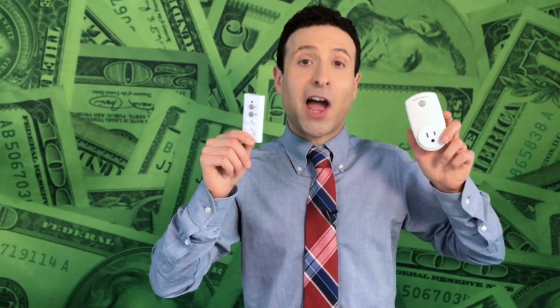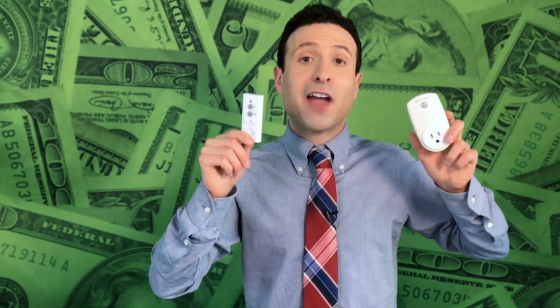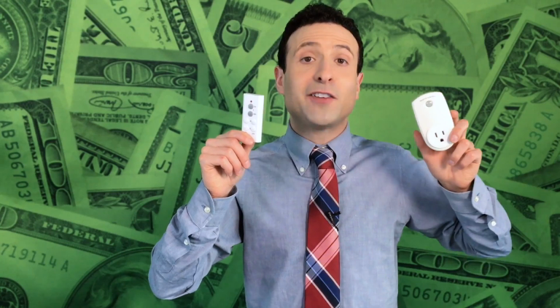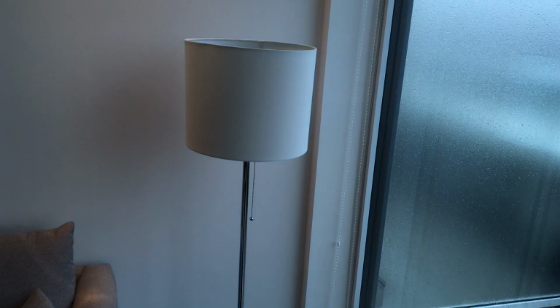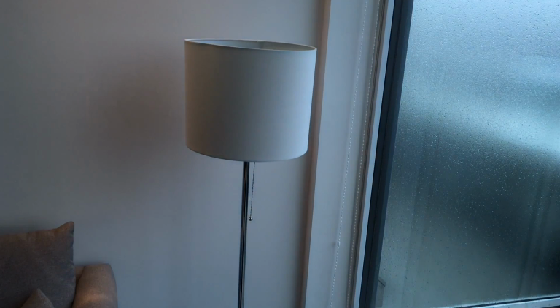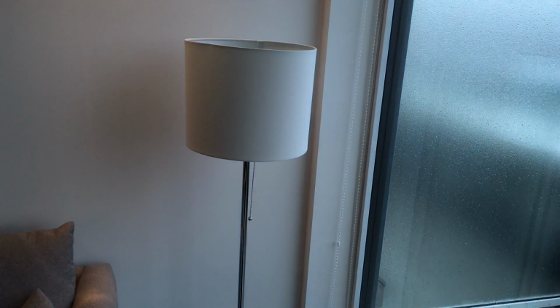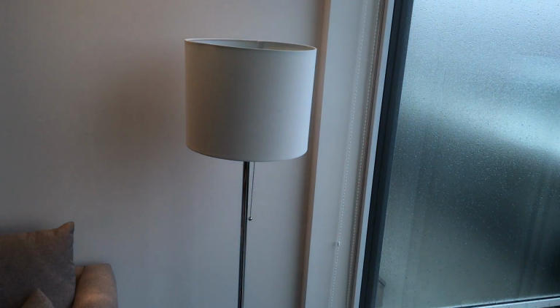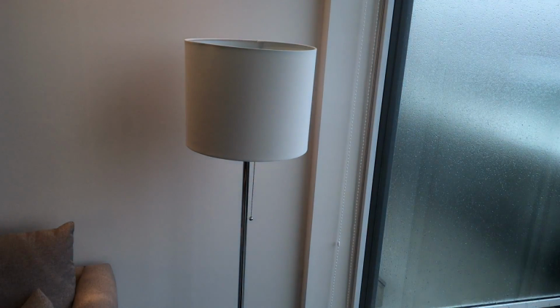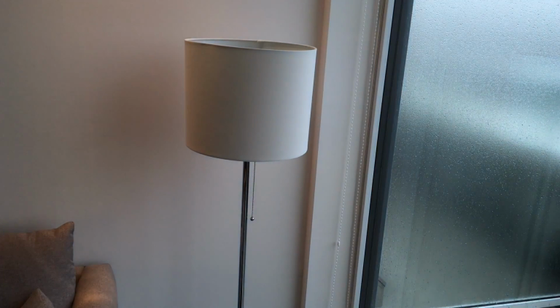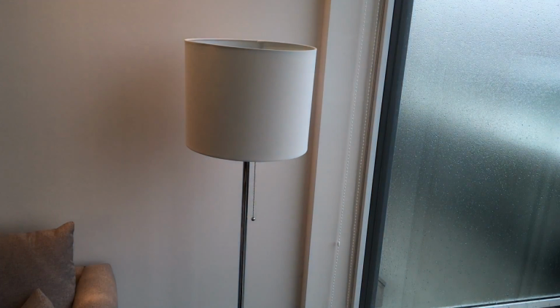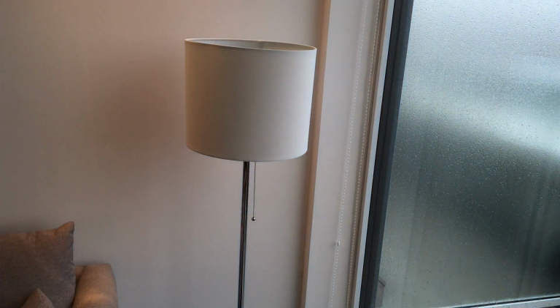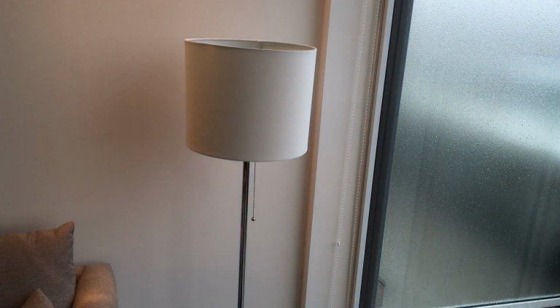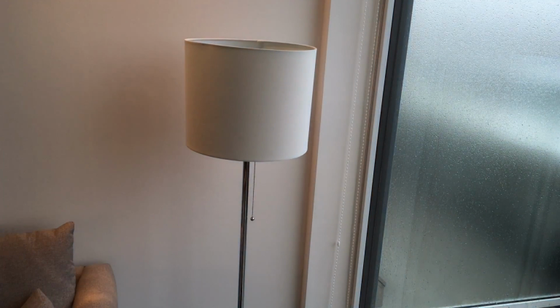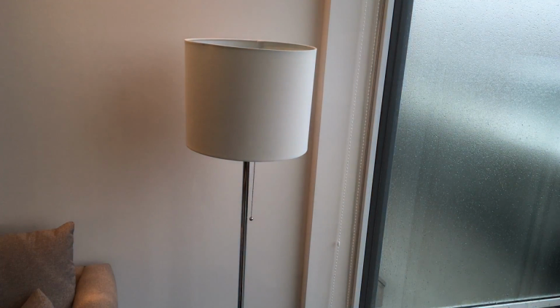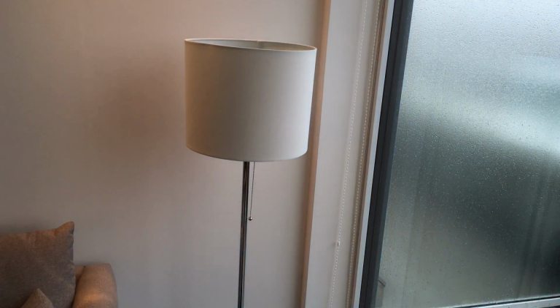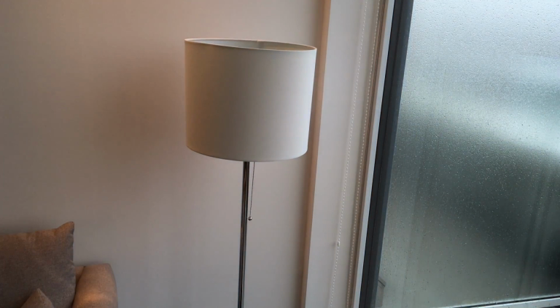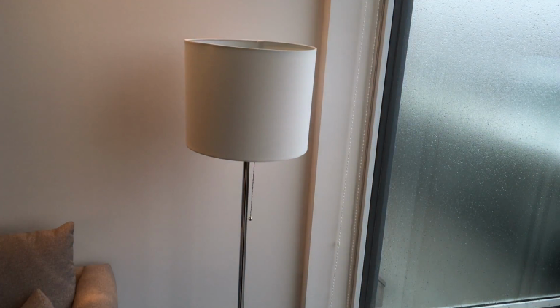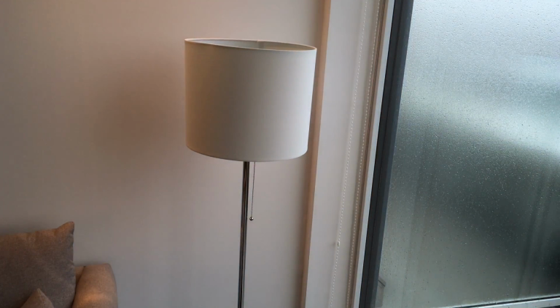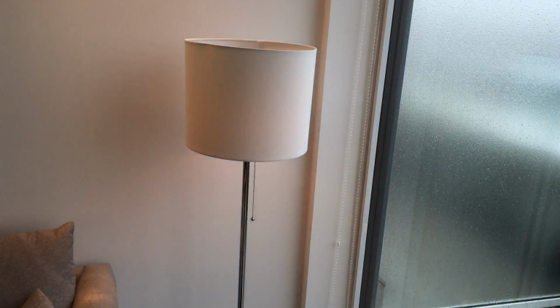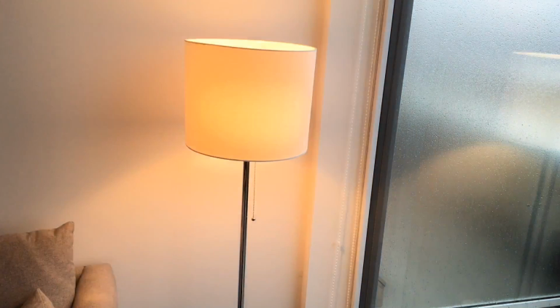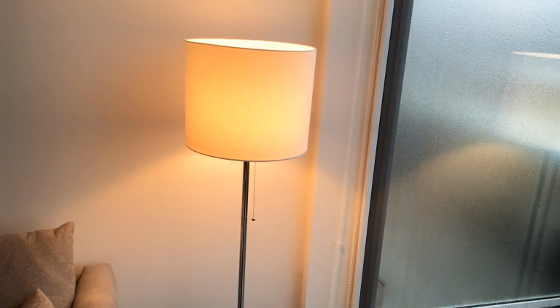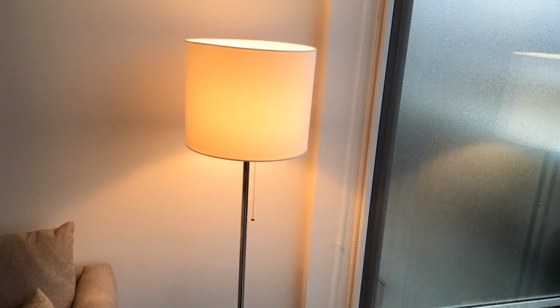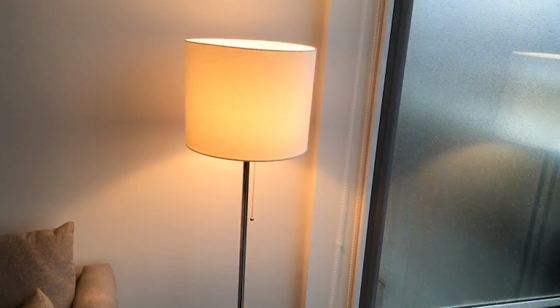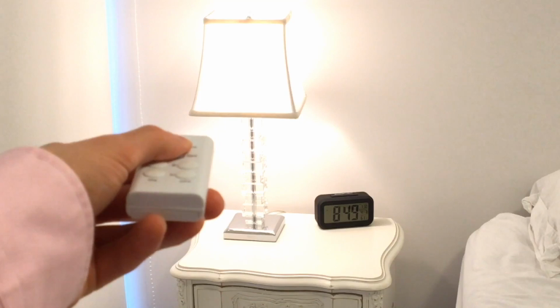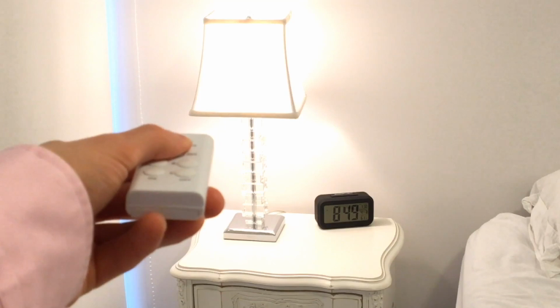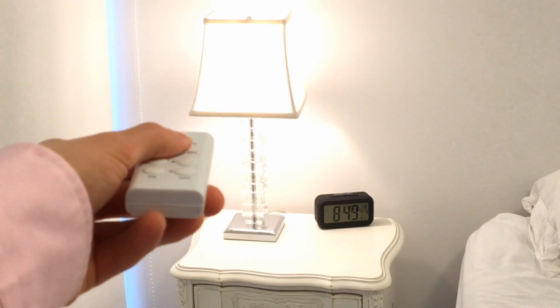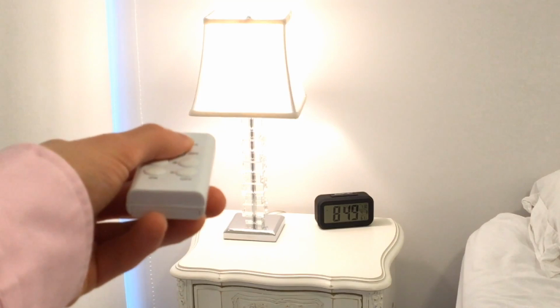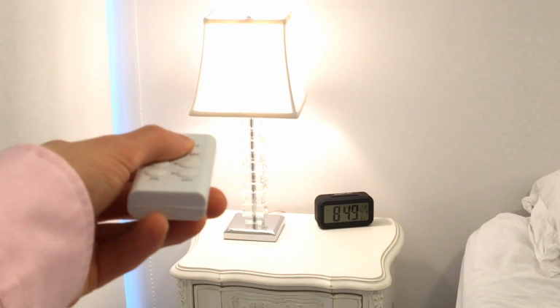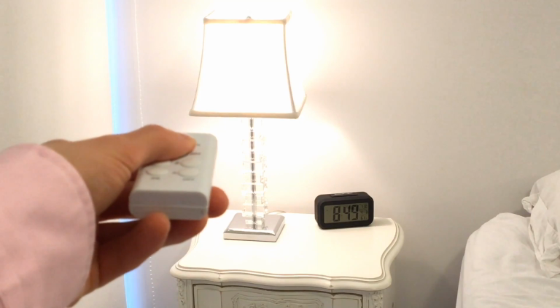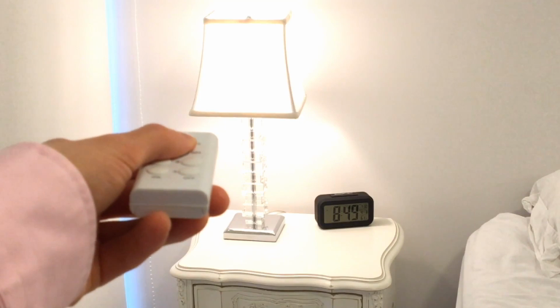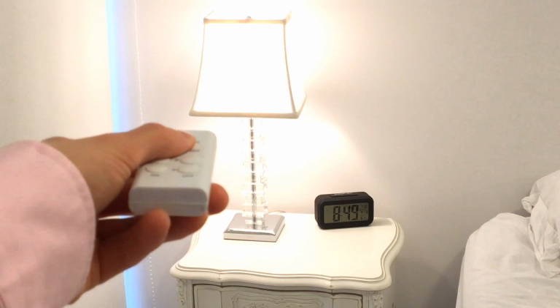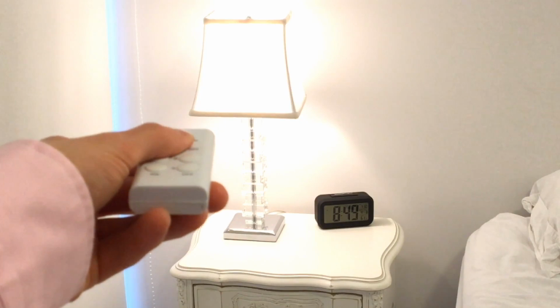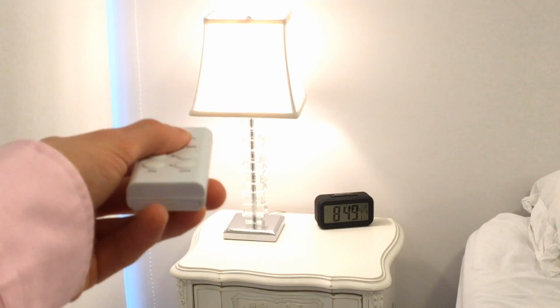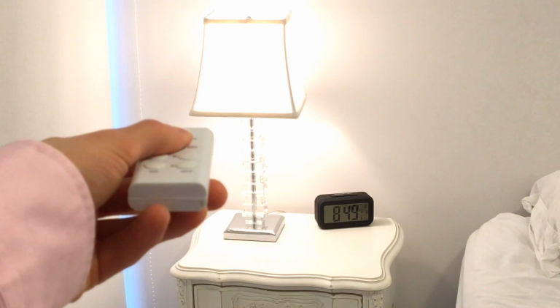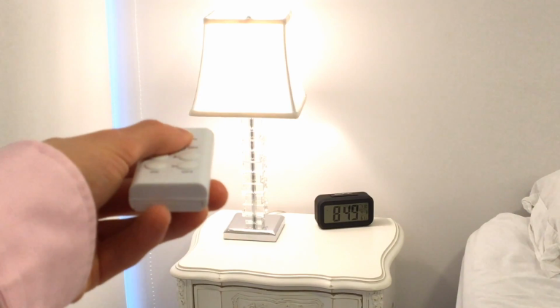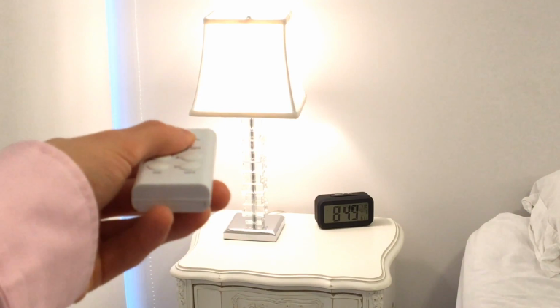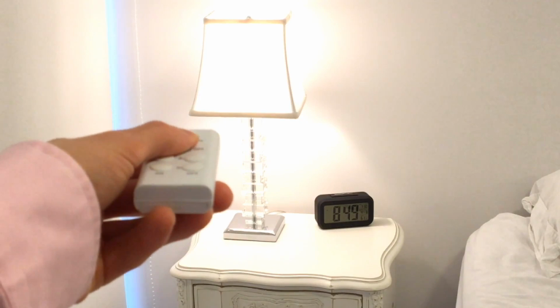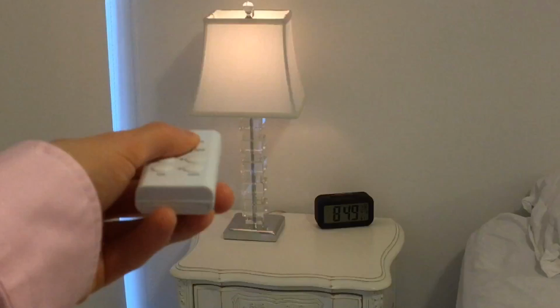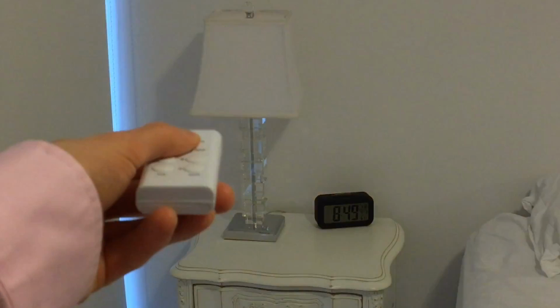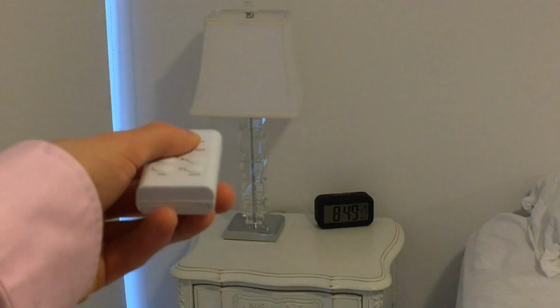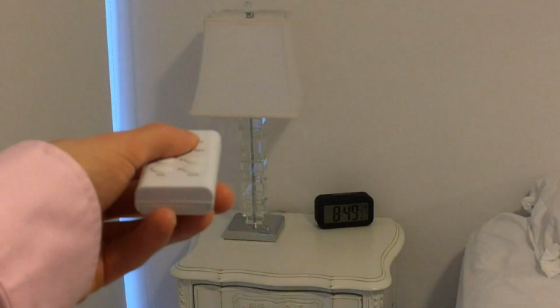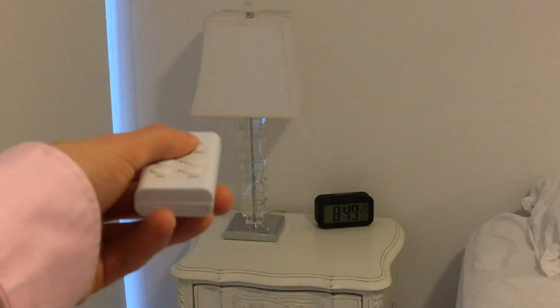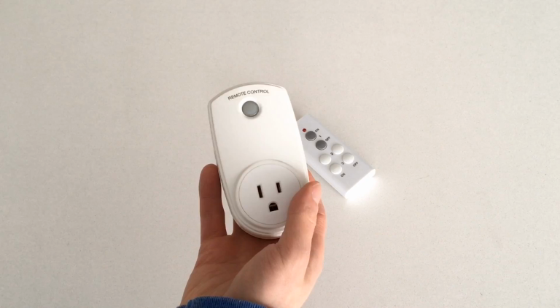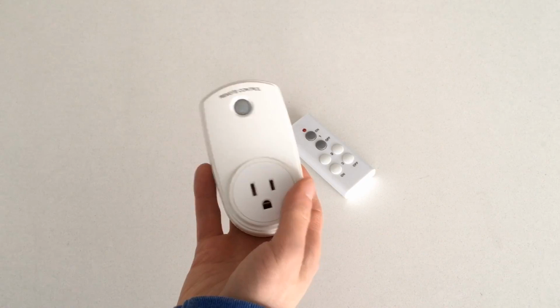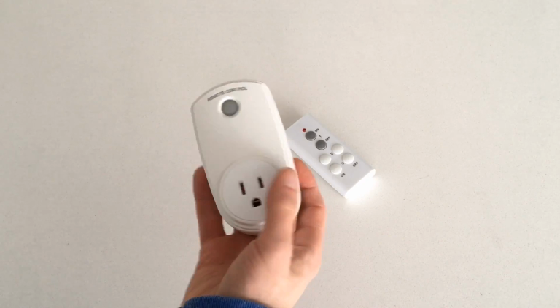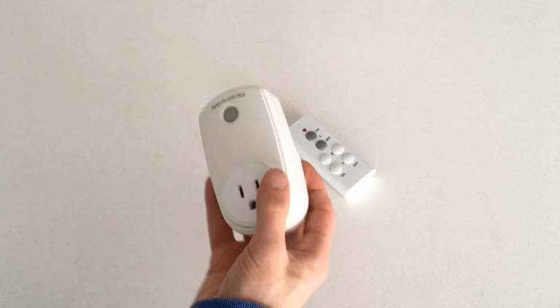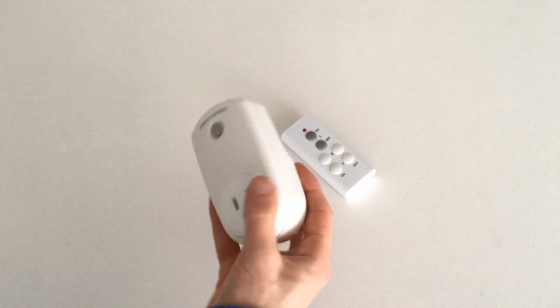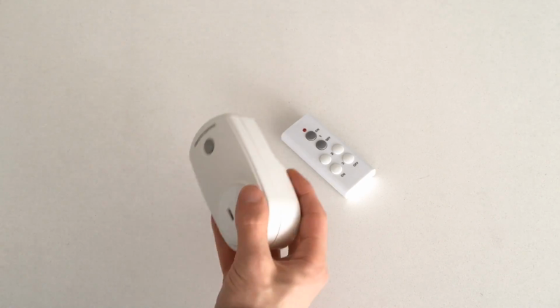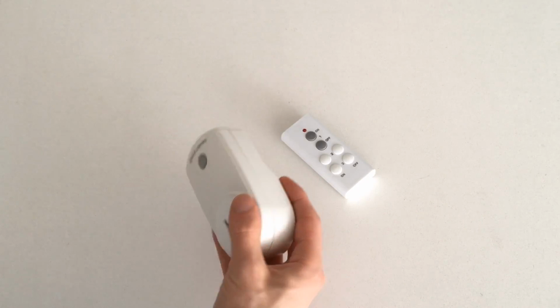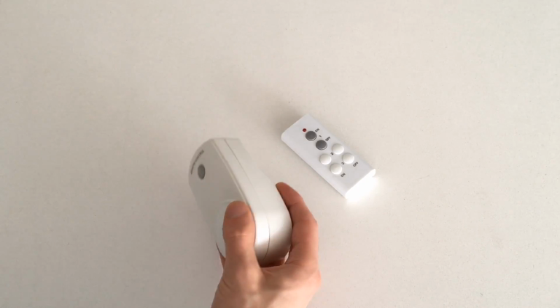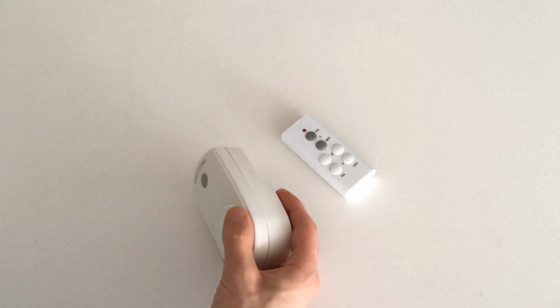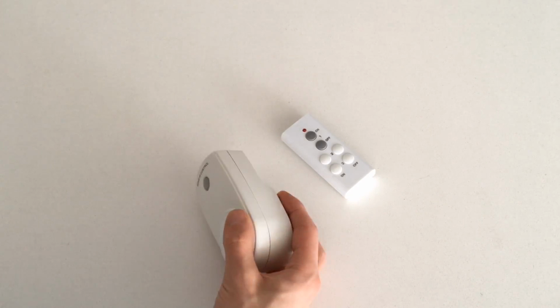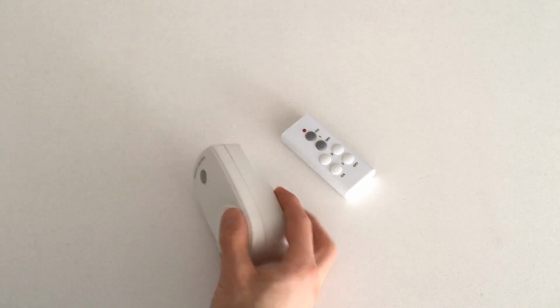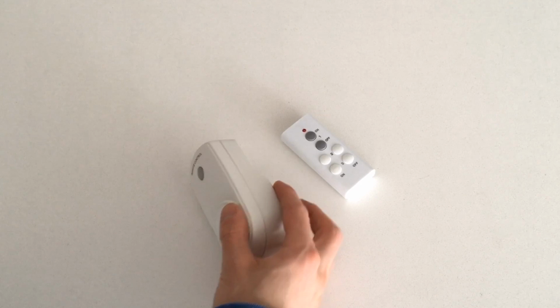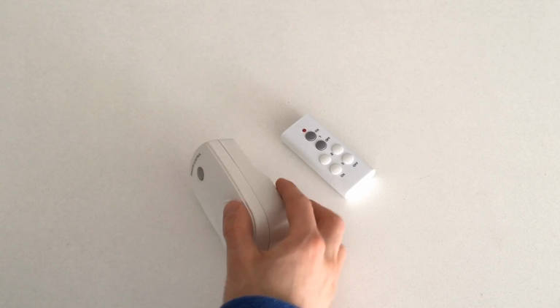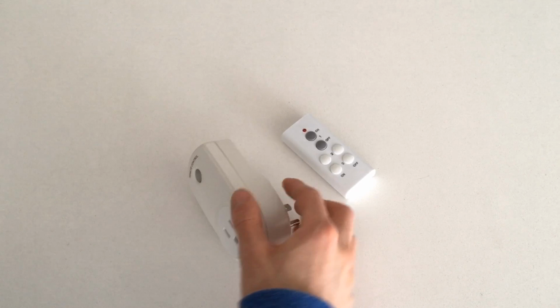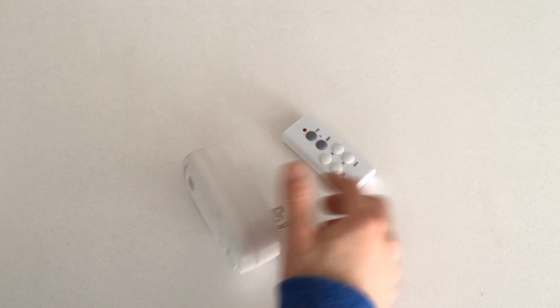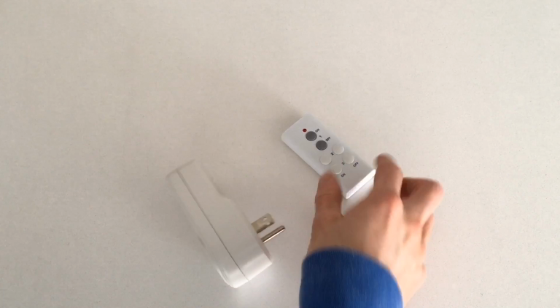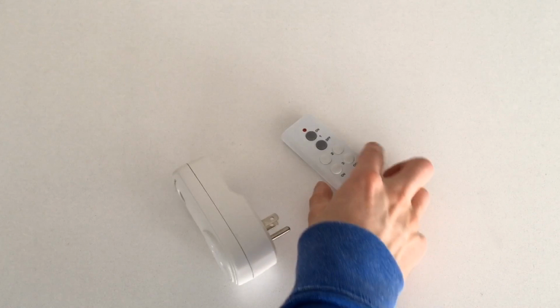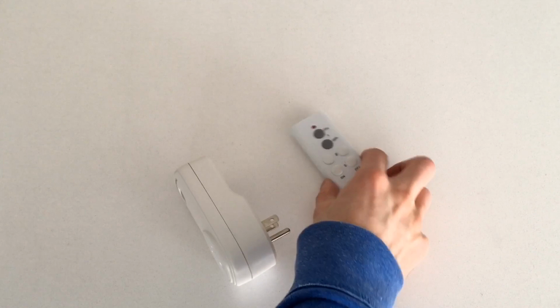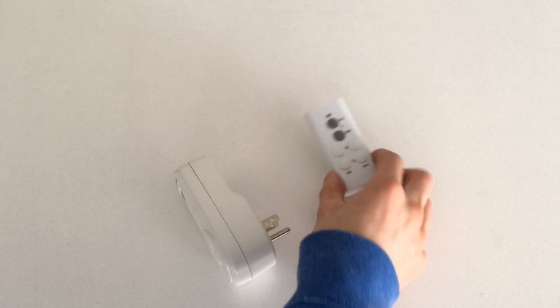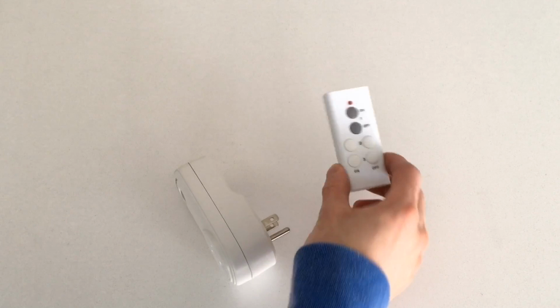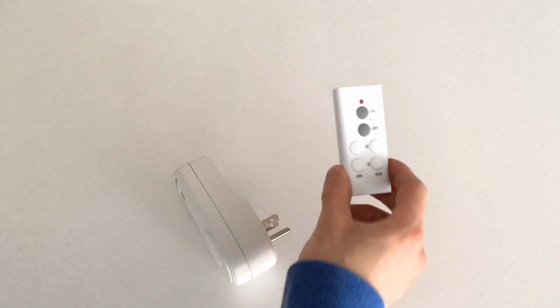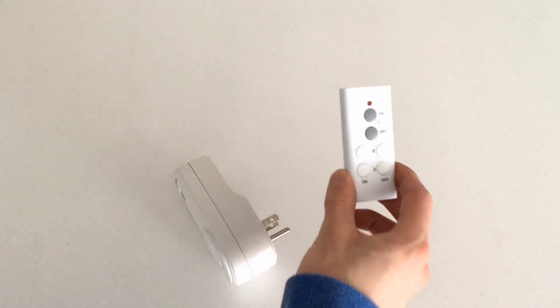I have a huge deal to help you automate your home, make it all a little bit smarter for under 10 bucks — and a big giveaway.